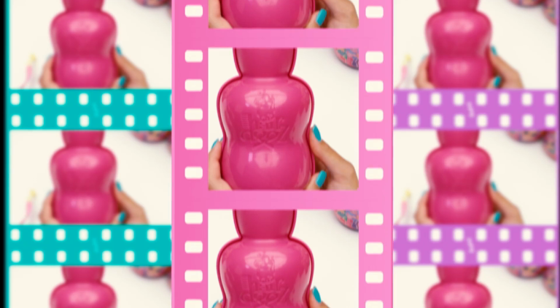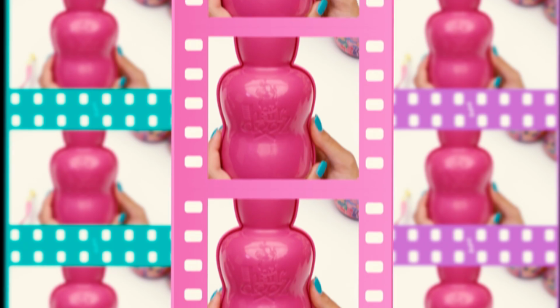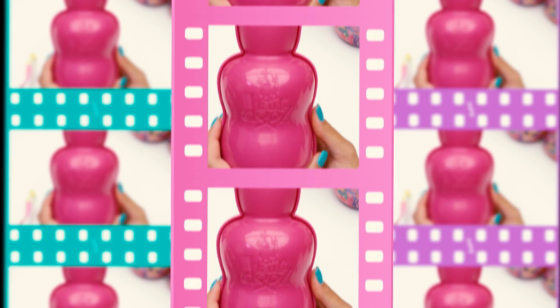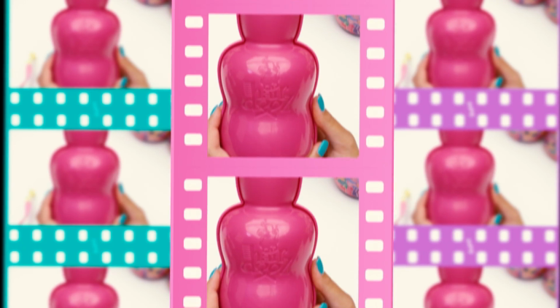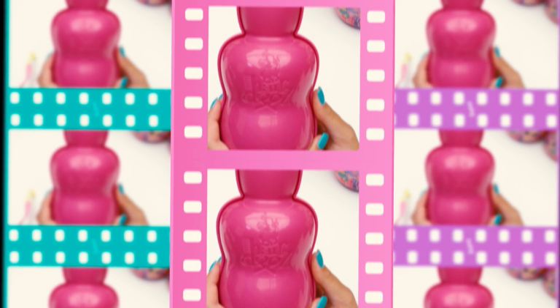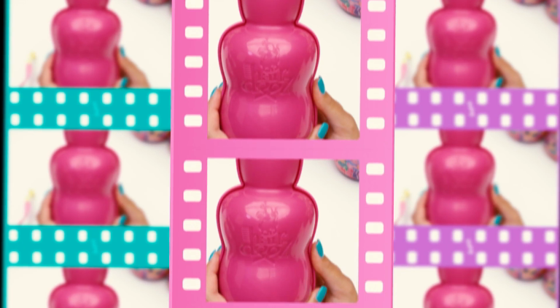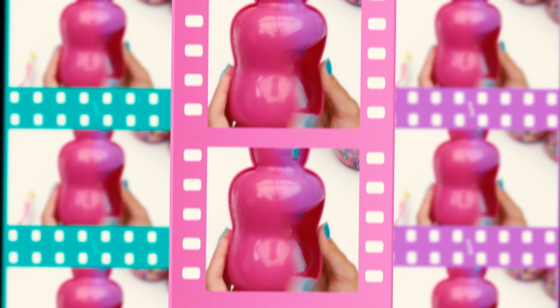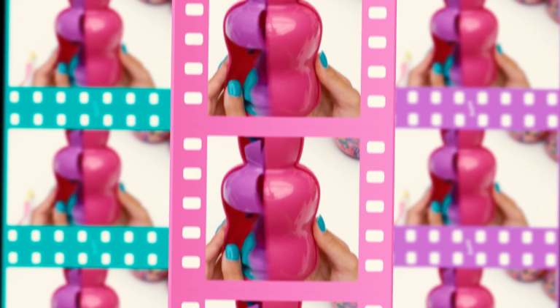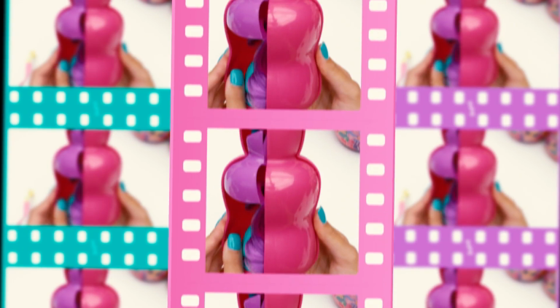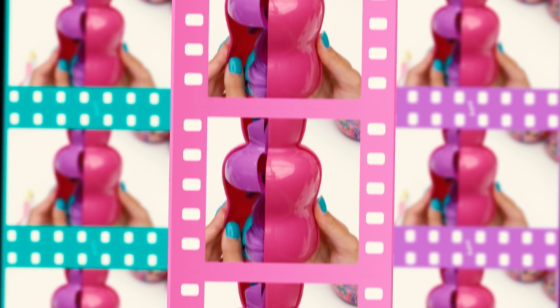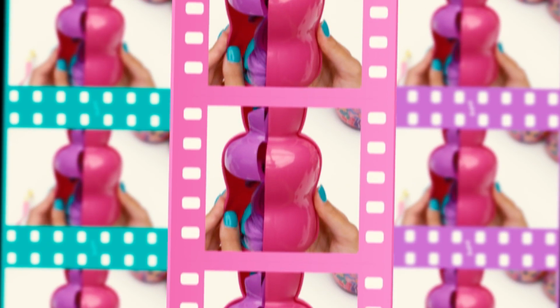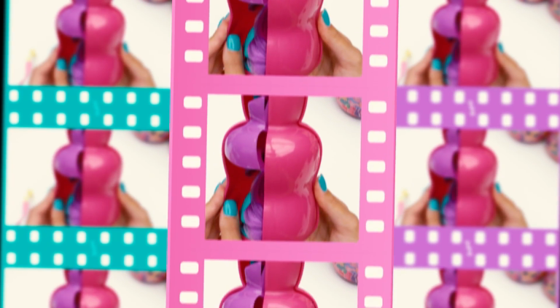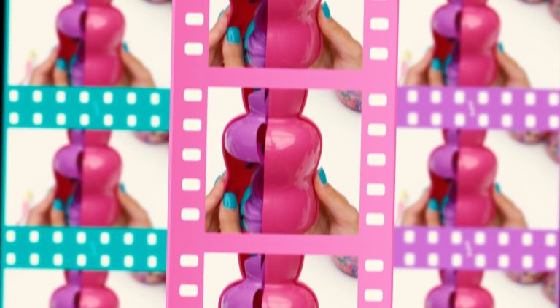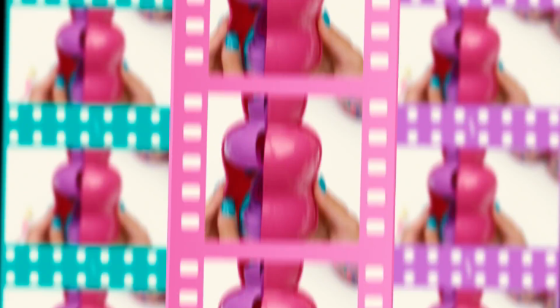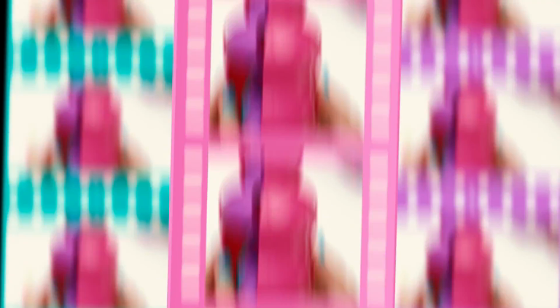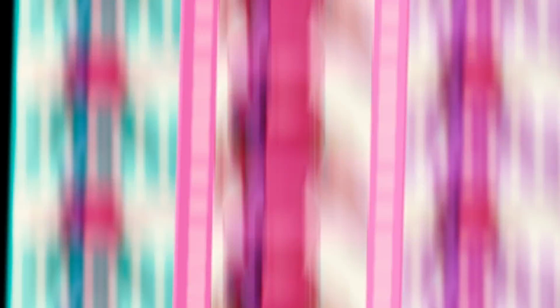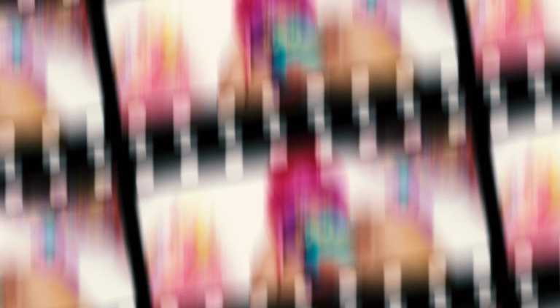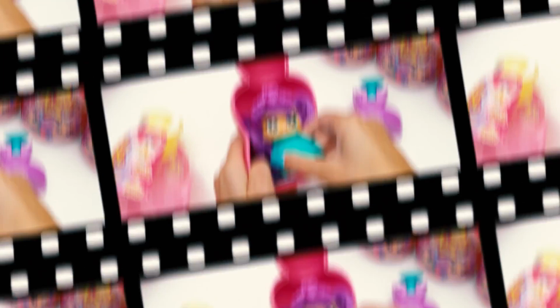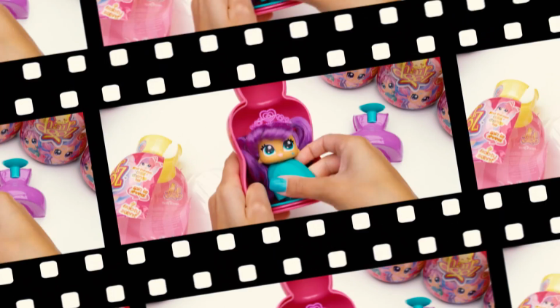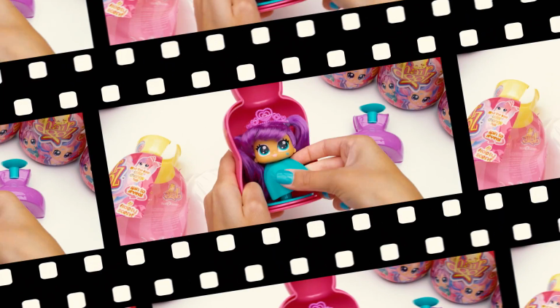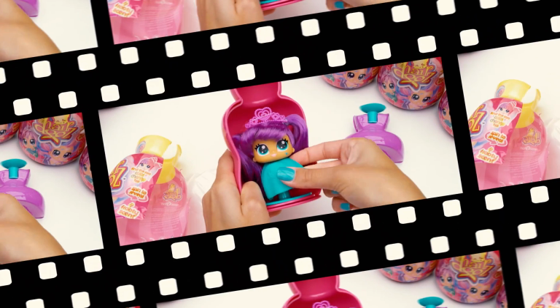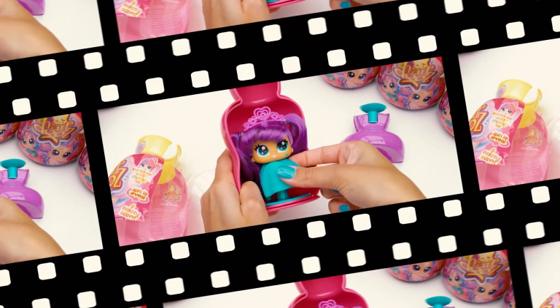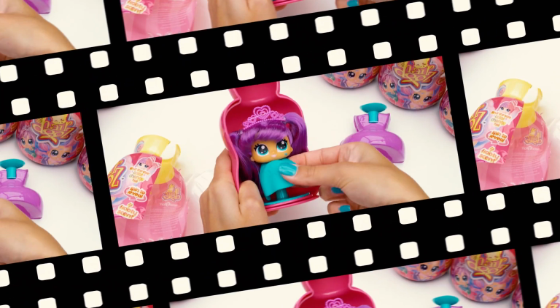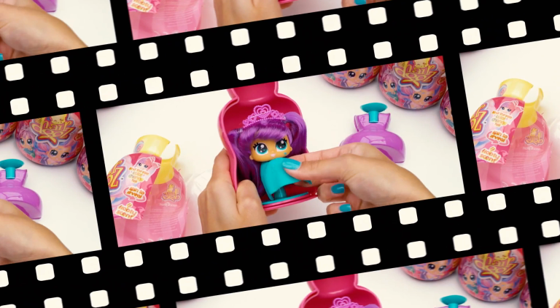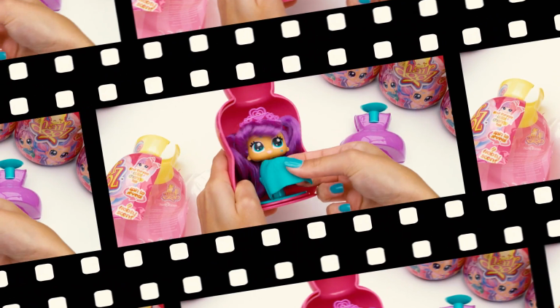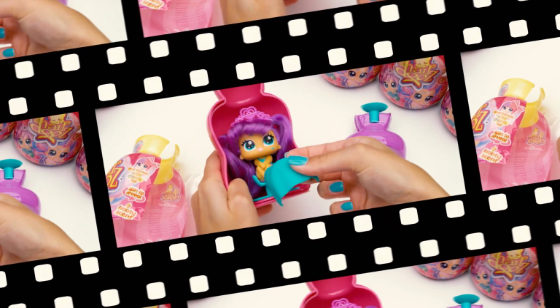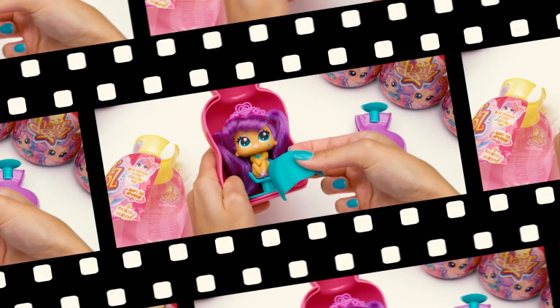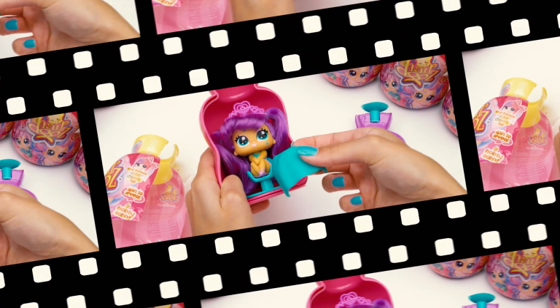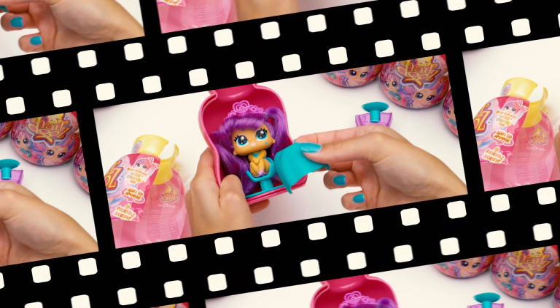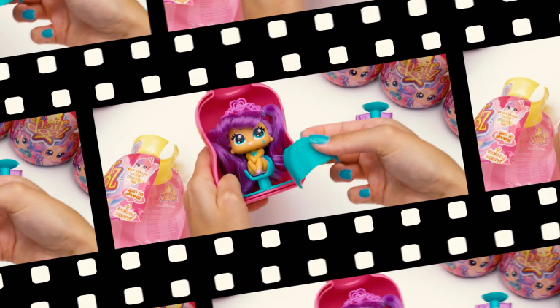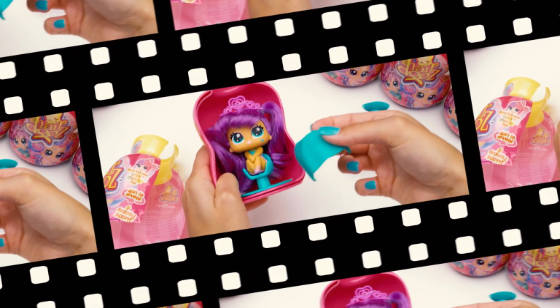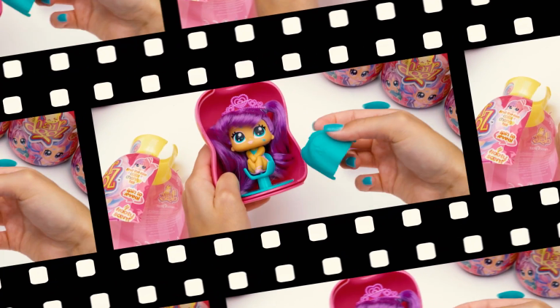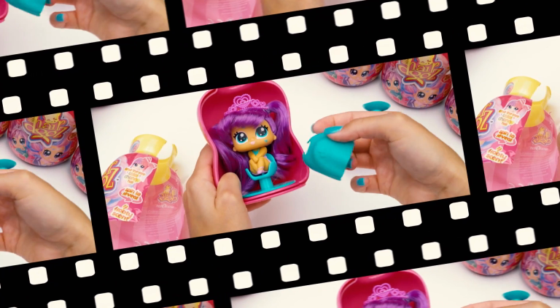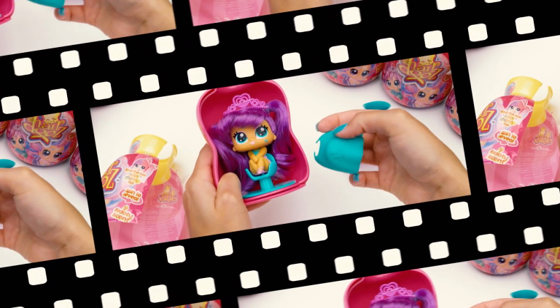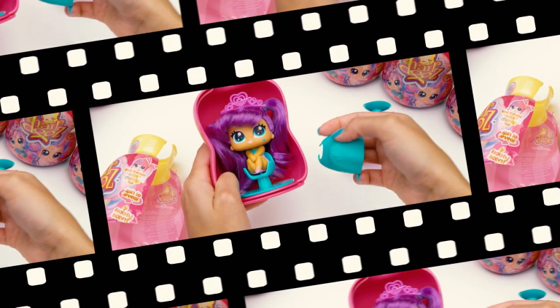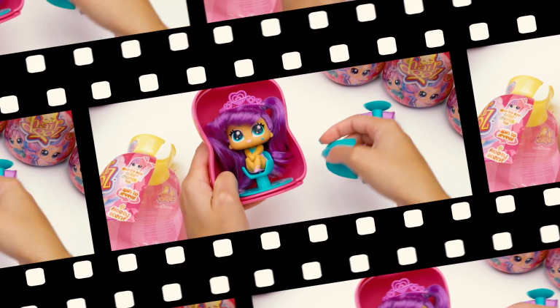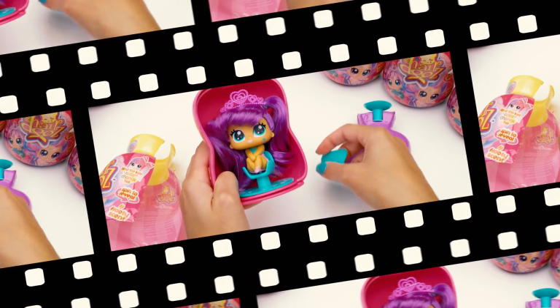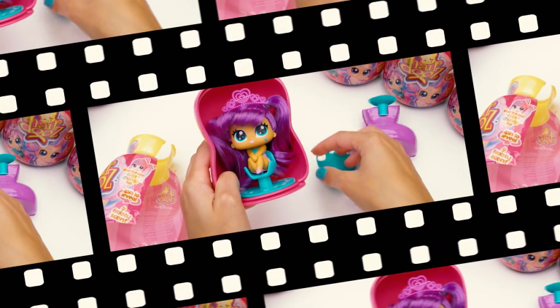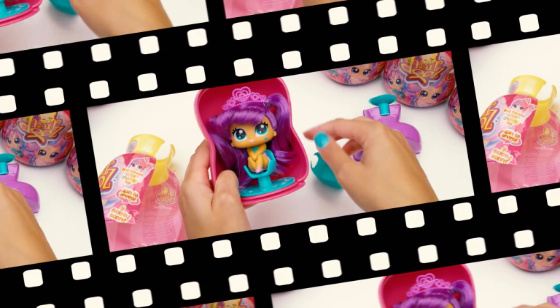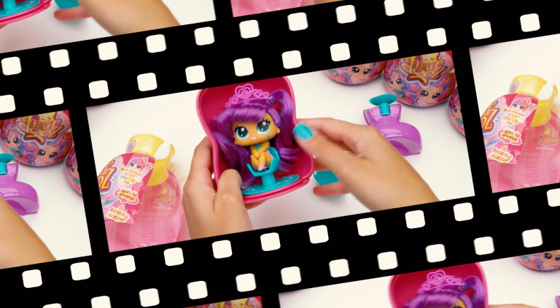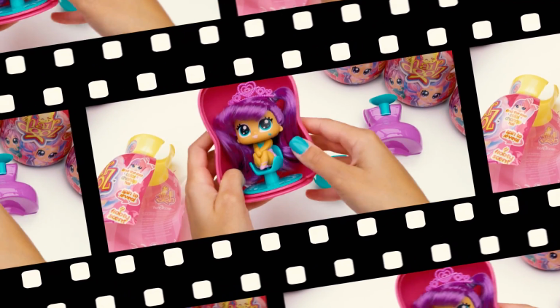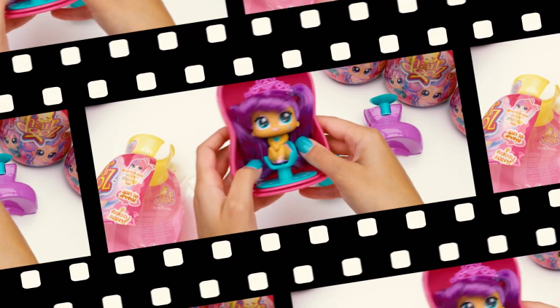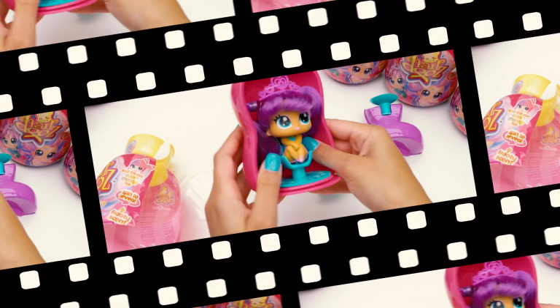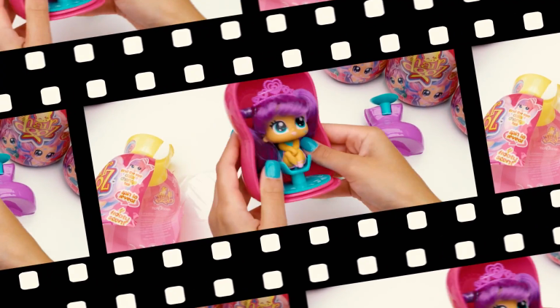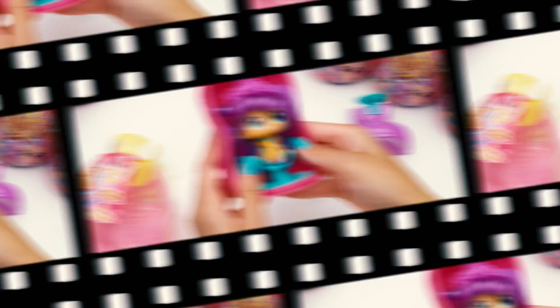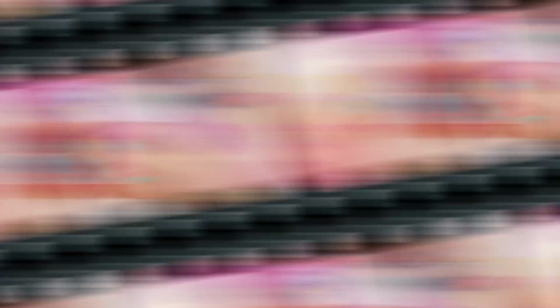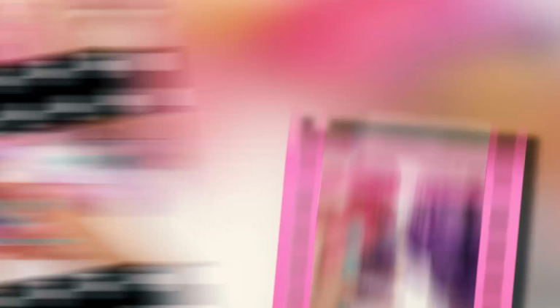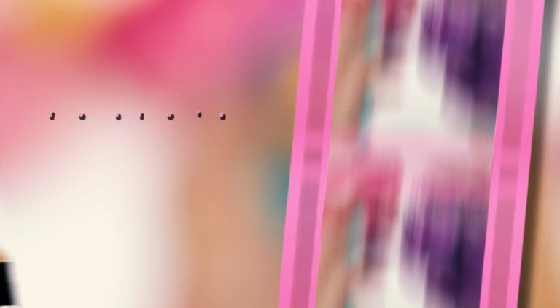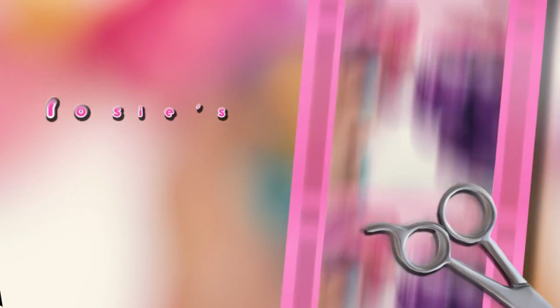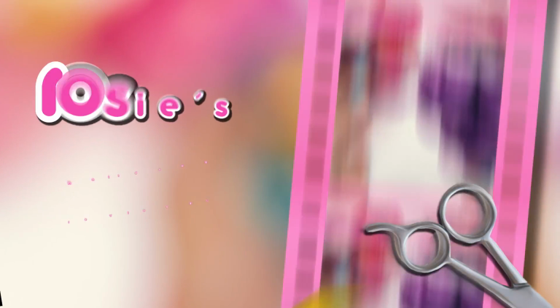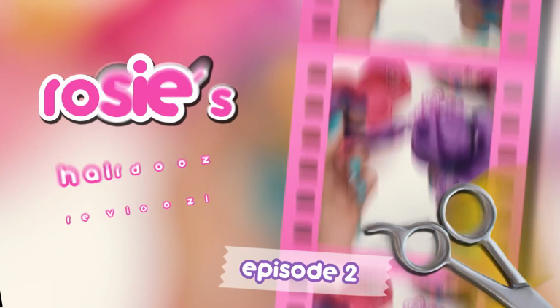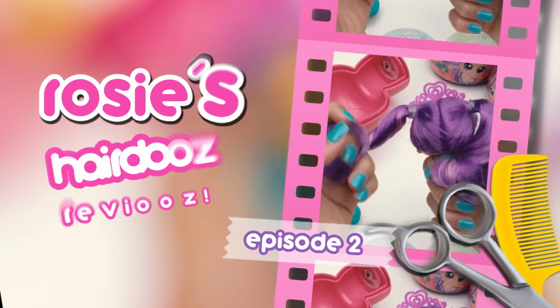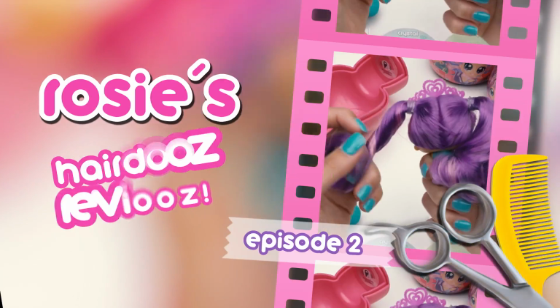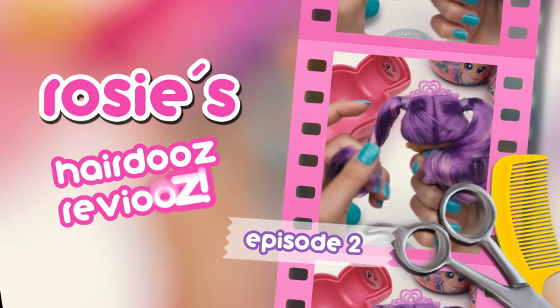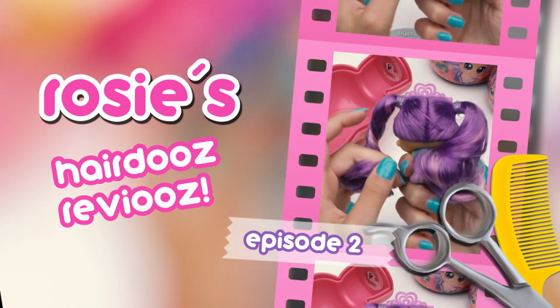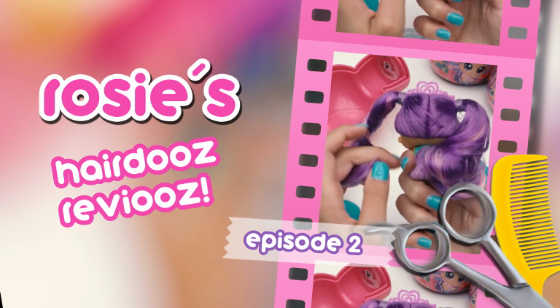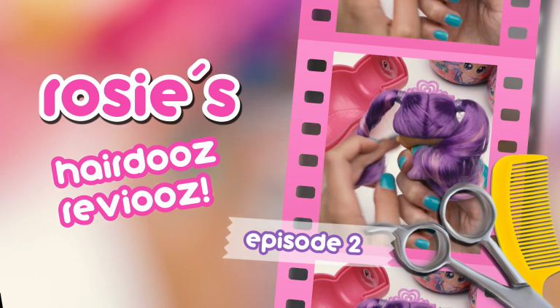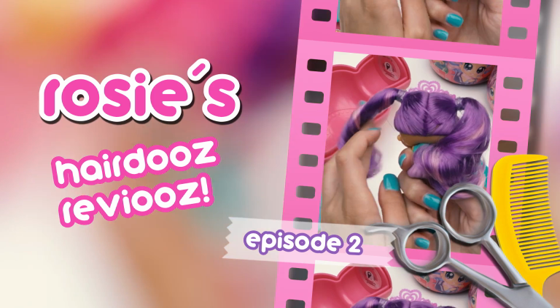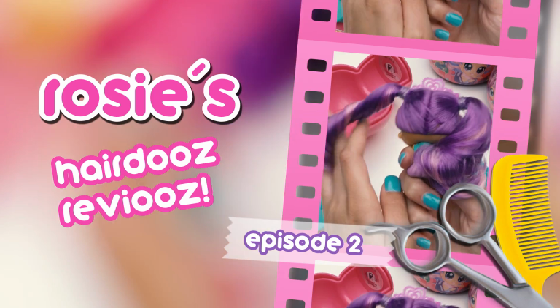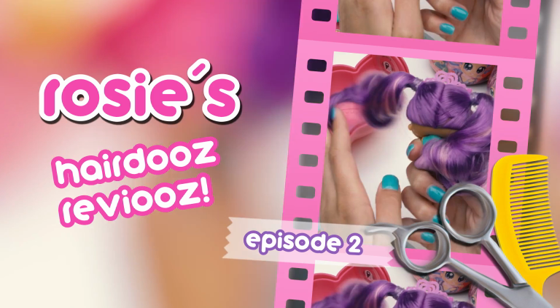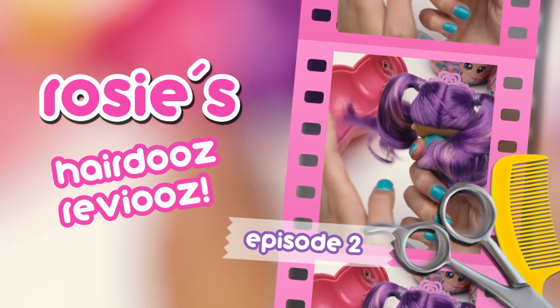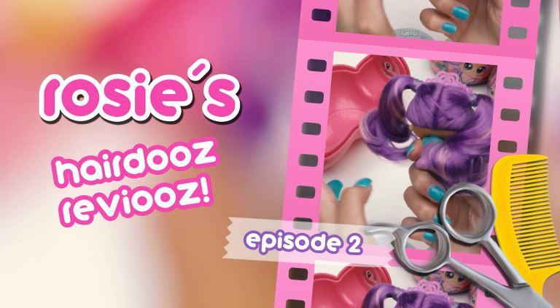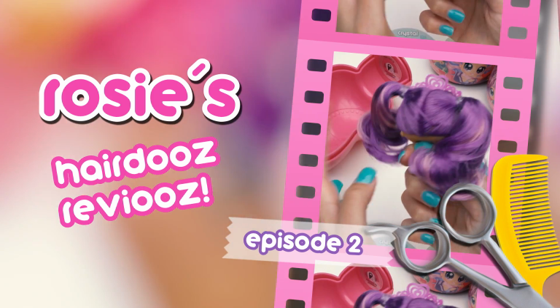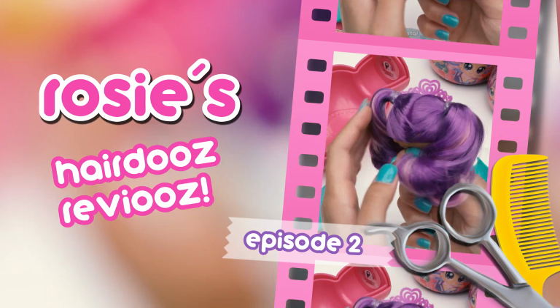Today our girl gets the curls and is purple the new trend? Find out more in Rosie's Hairdooz reviews.